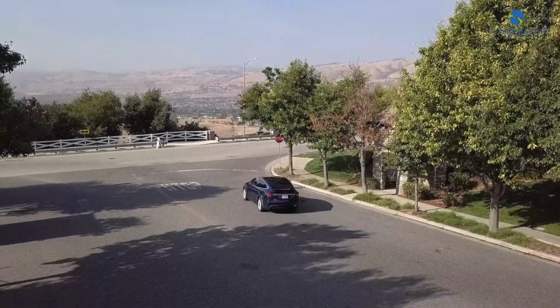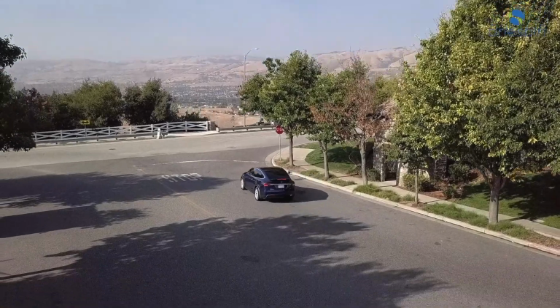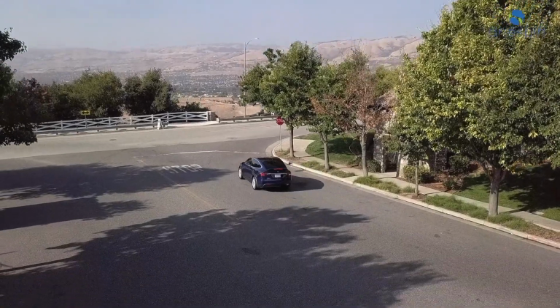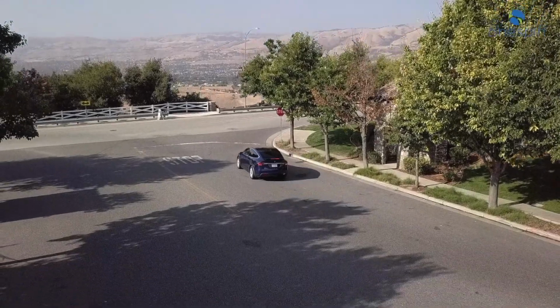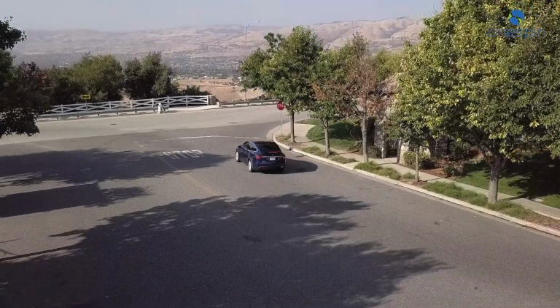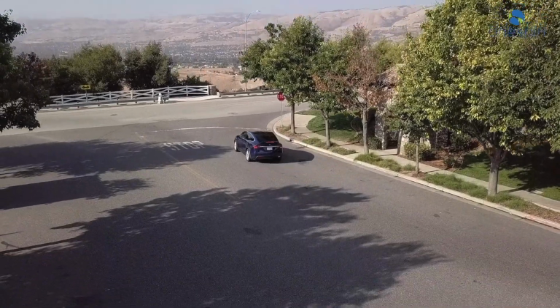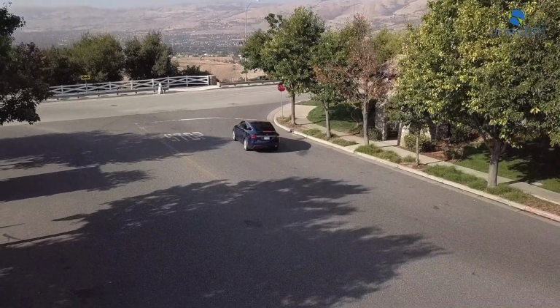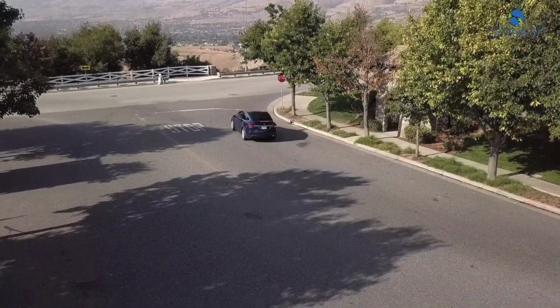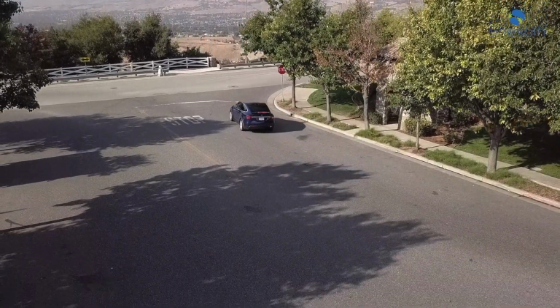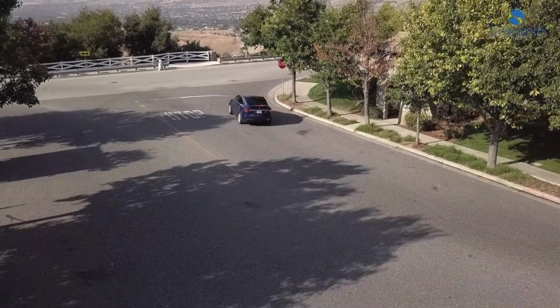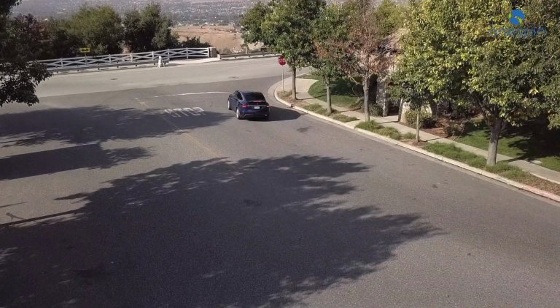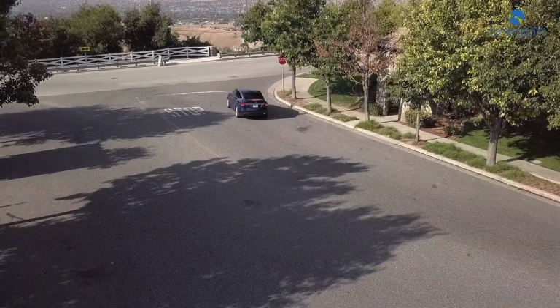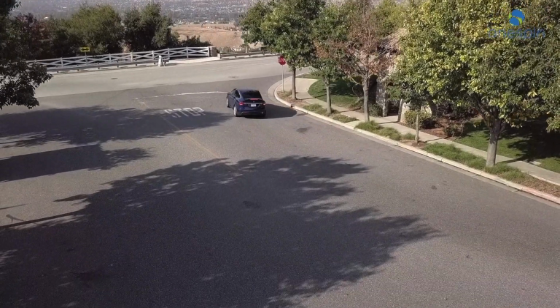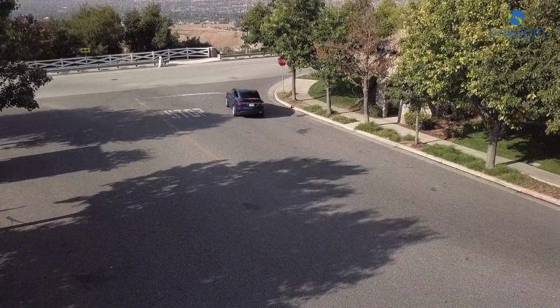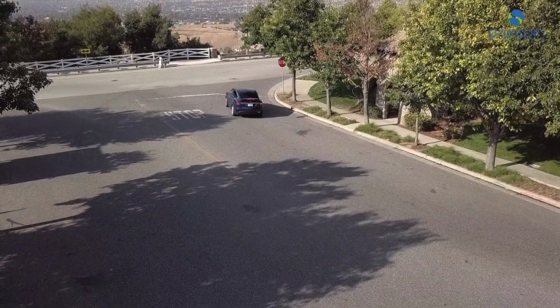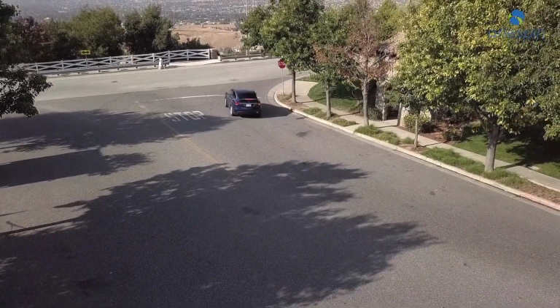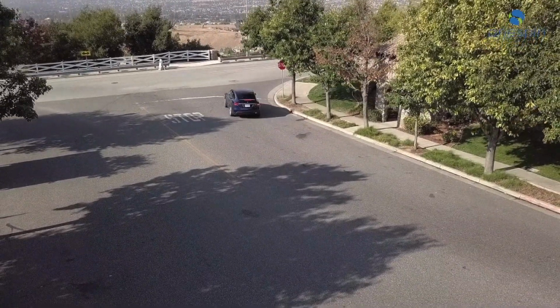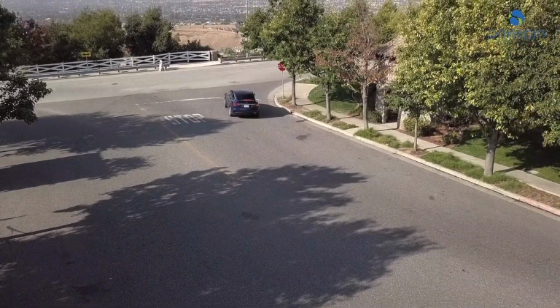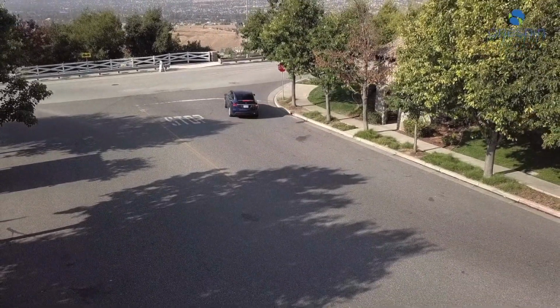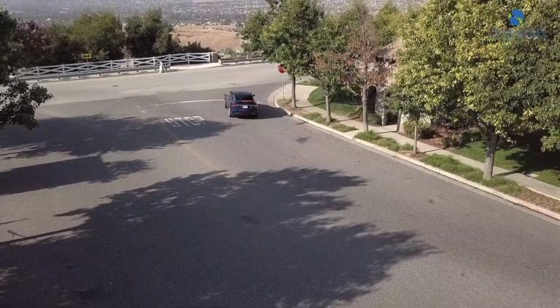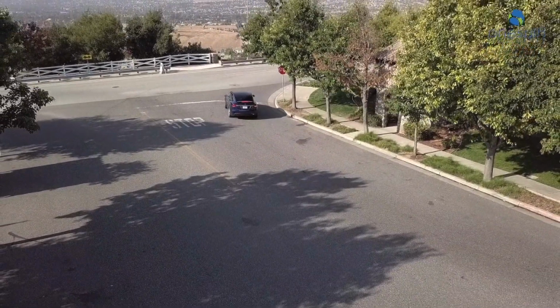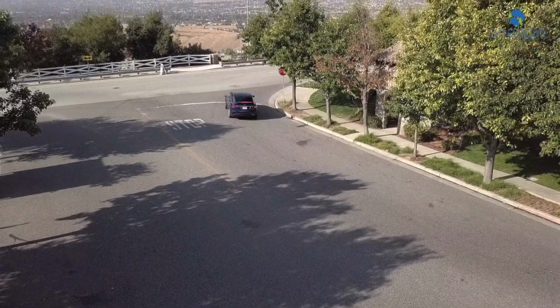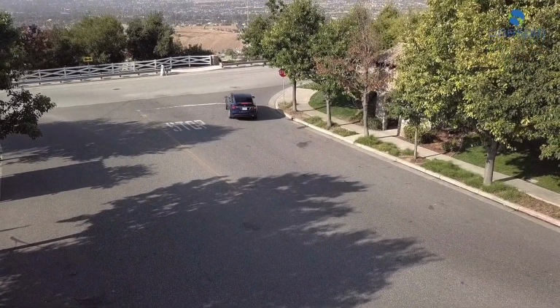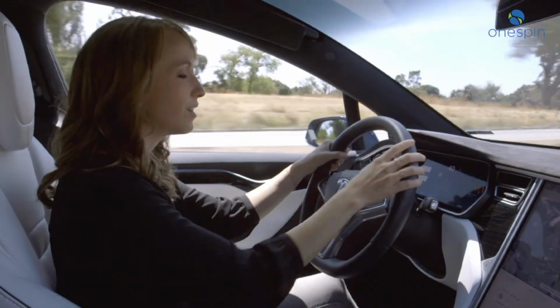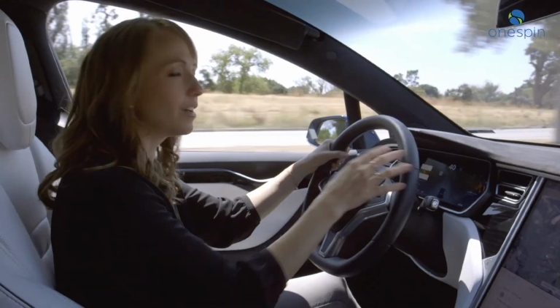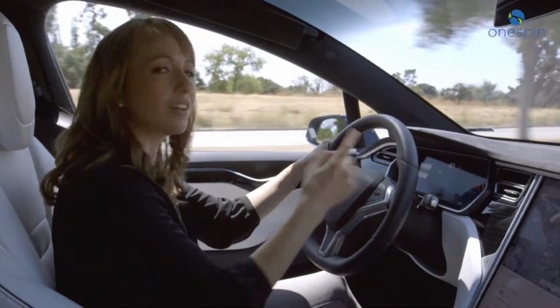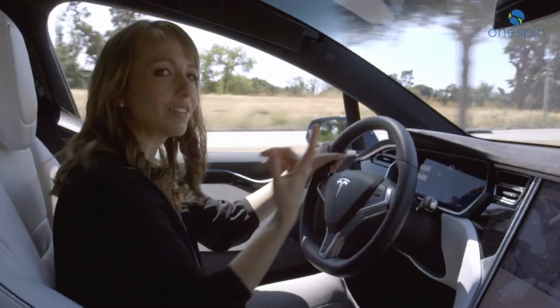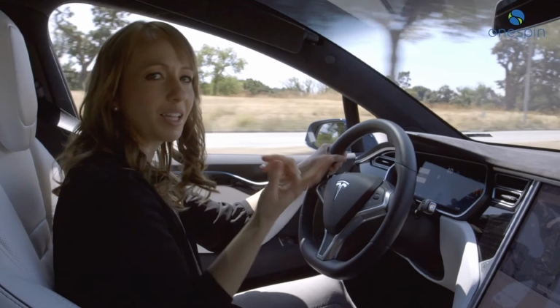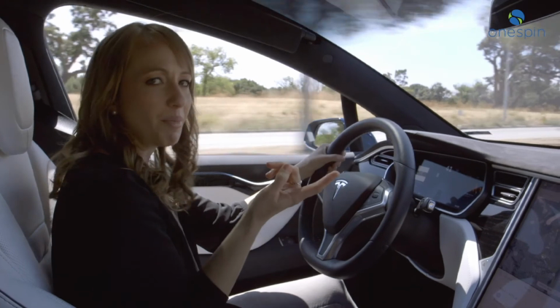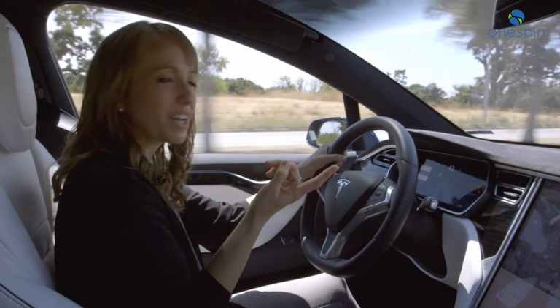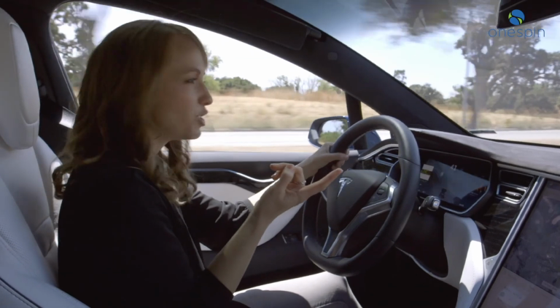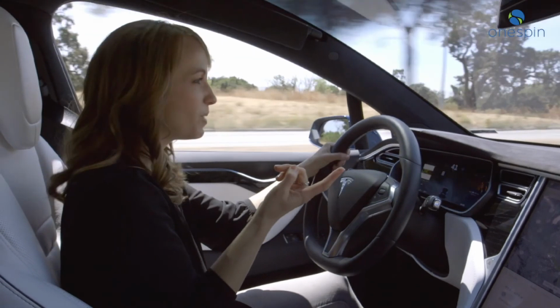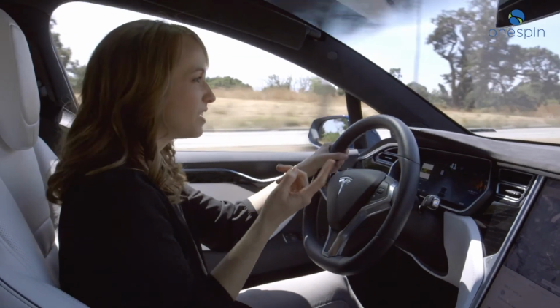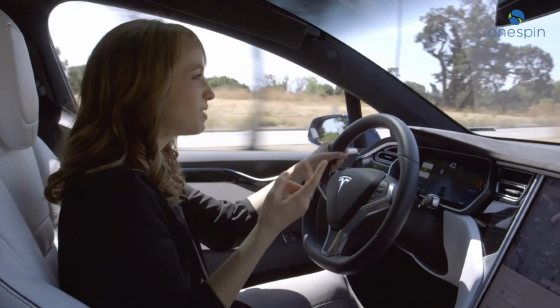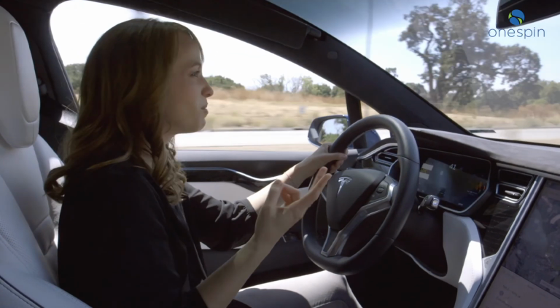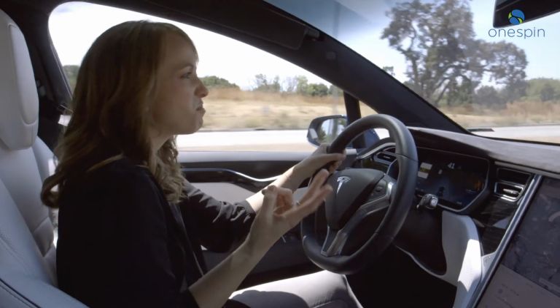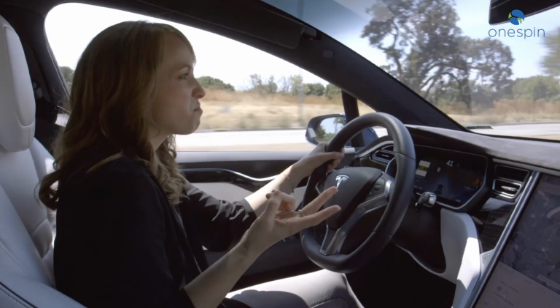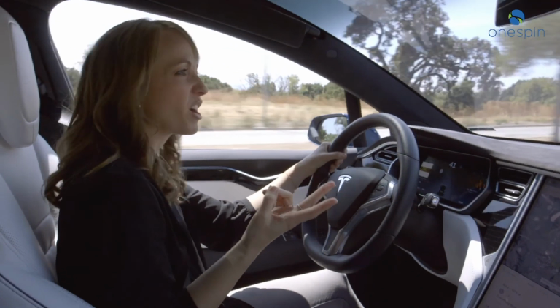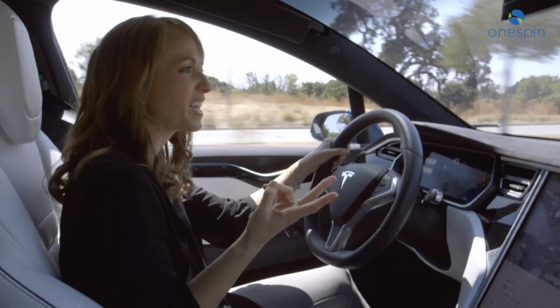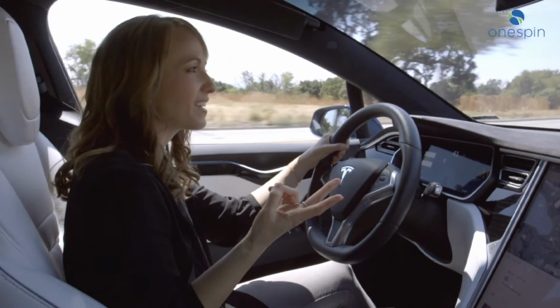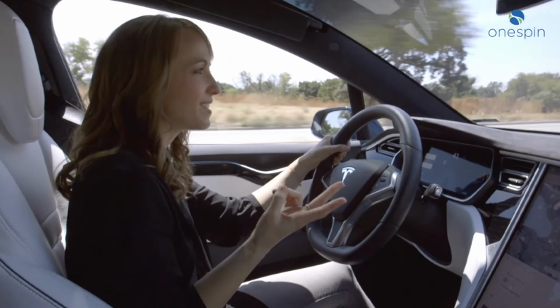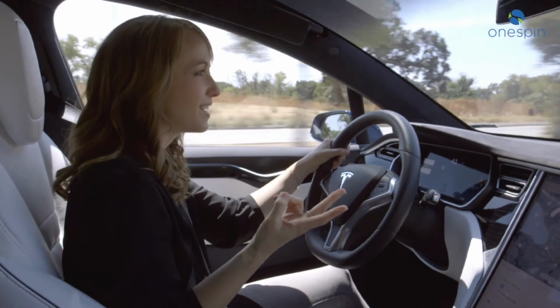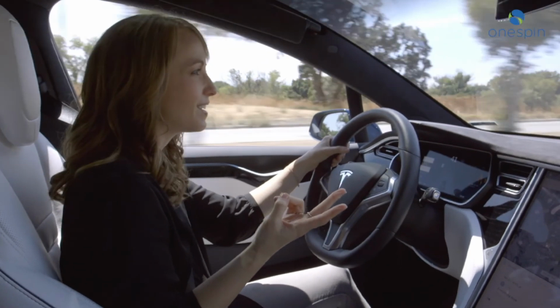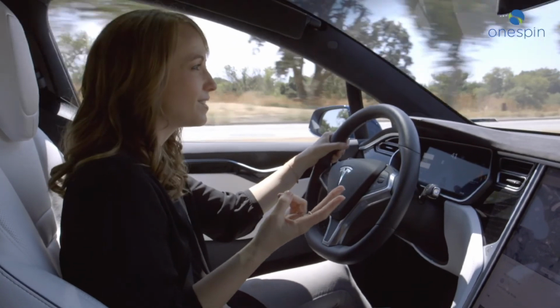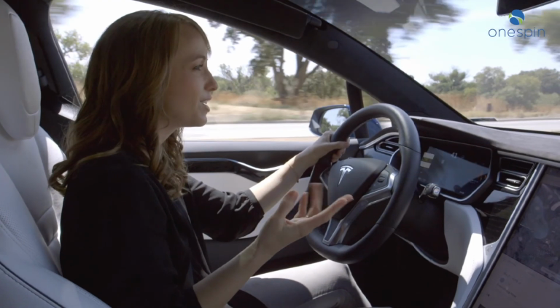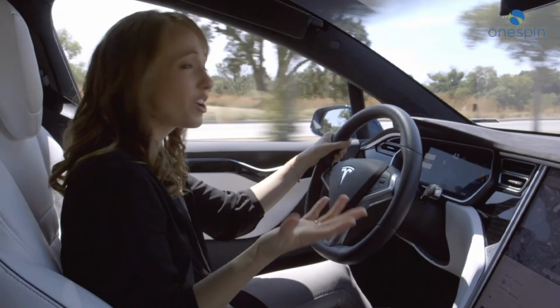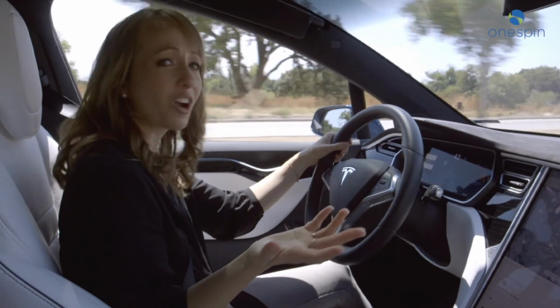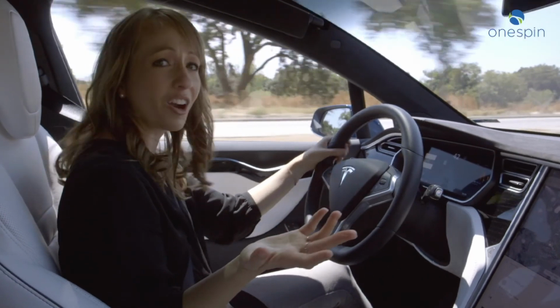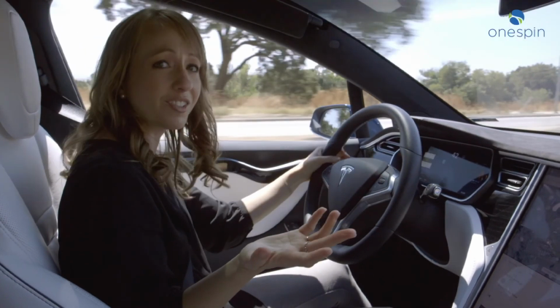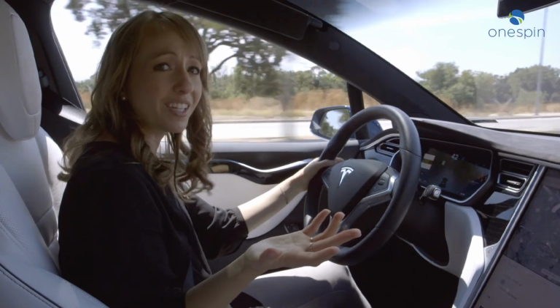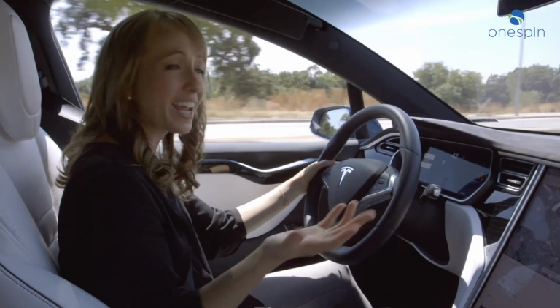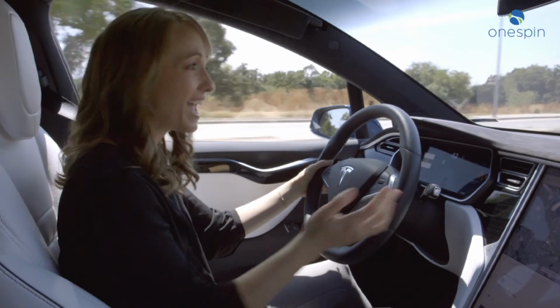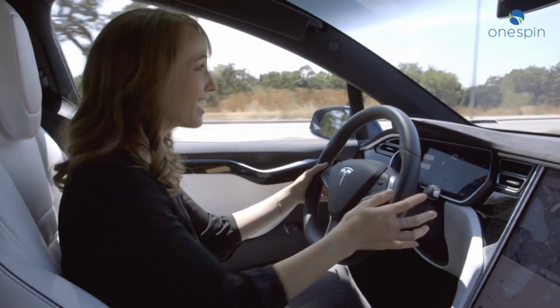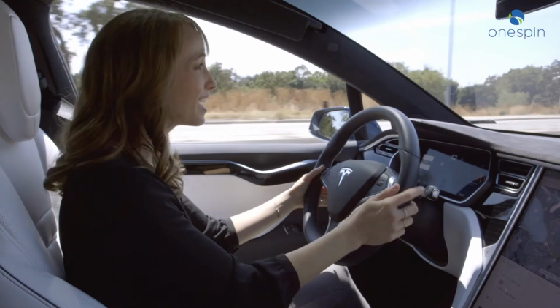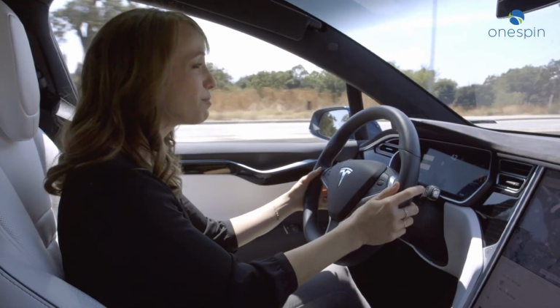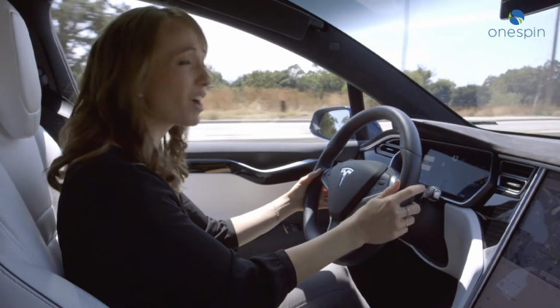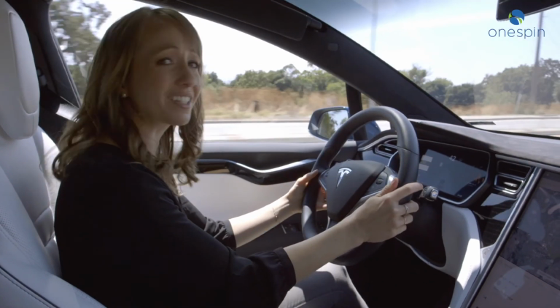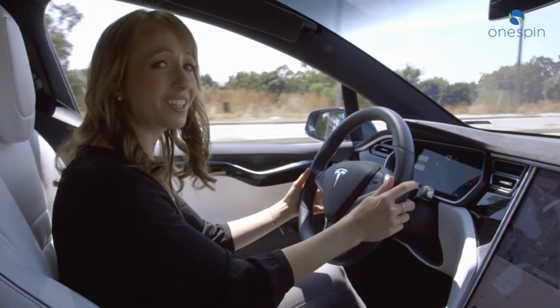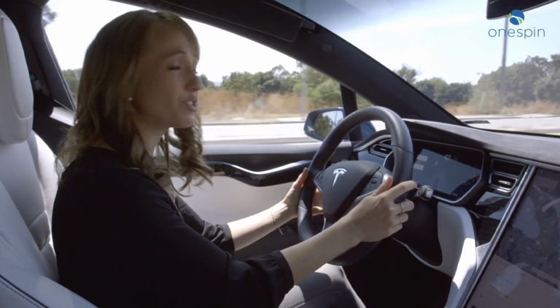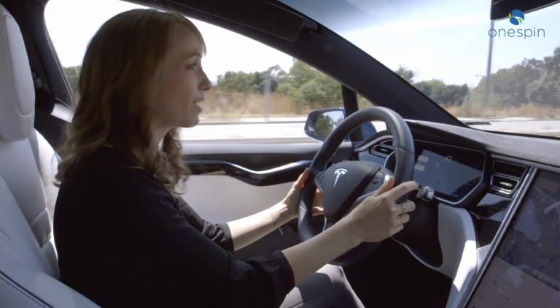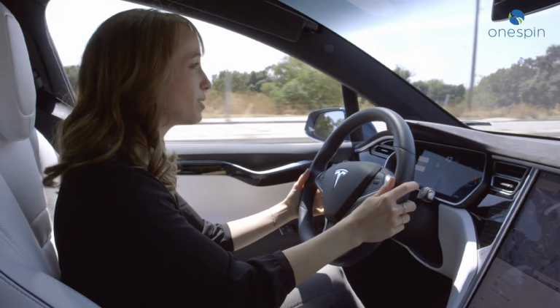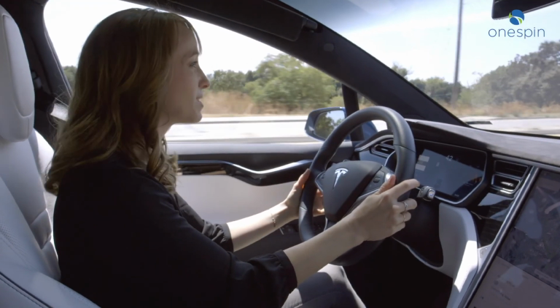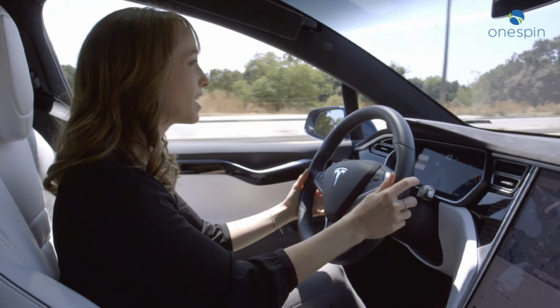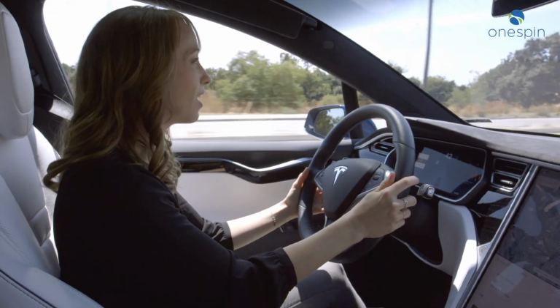Automotive systems get more complex all the time. Lane management, braking assist — cars today can practically drive themselves.